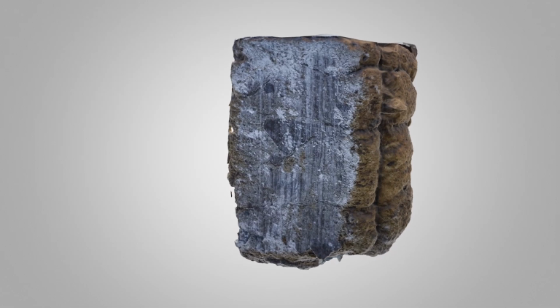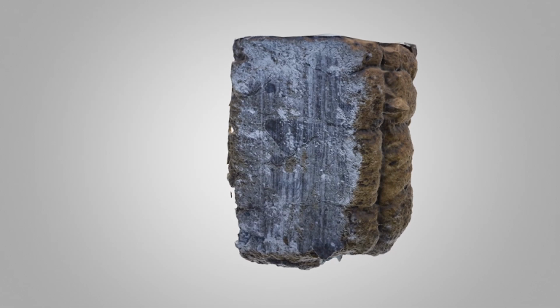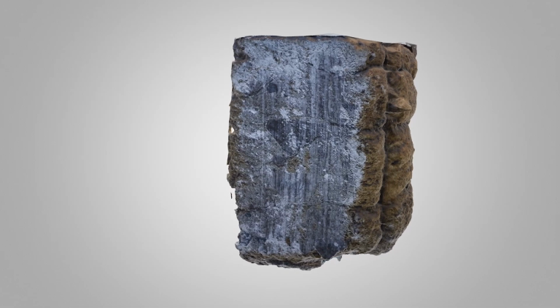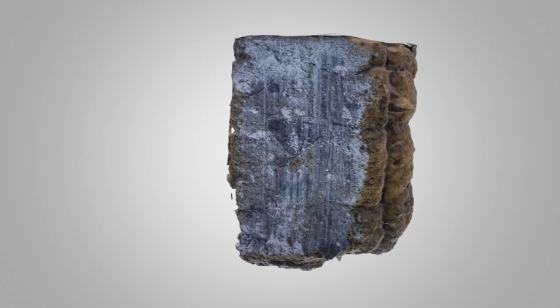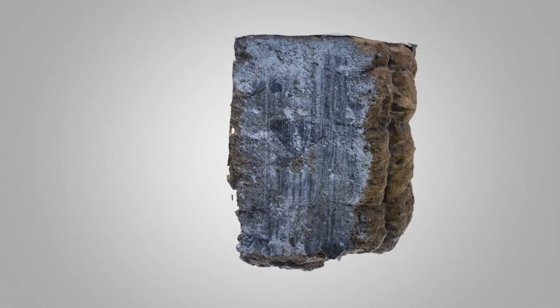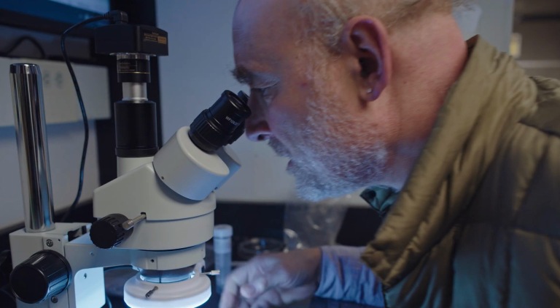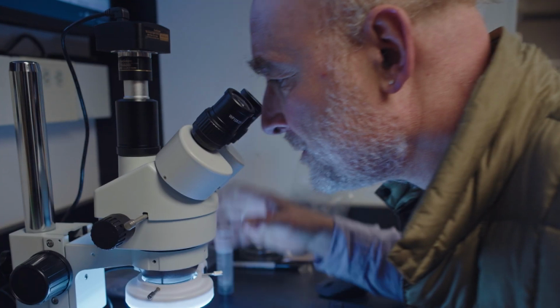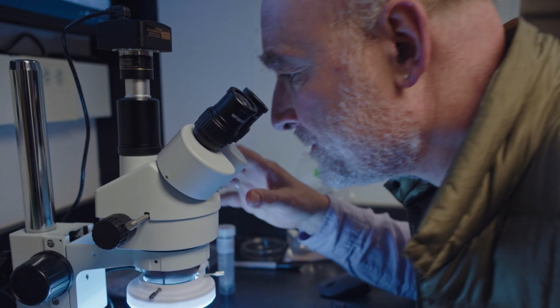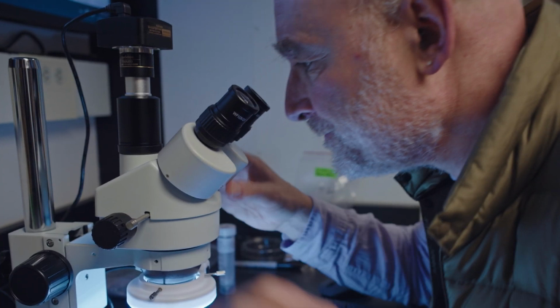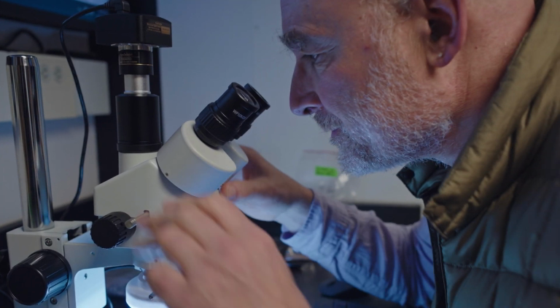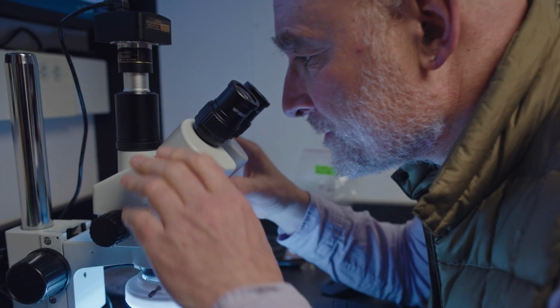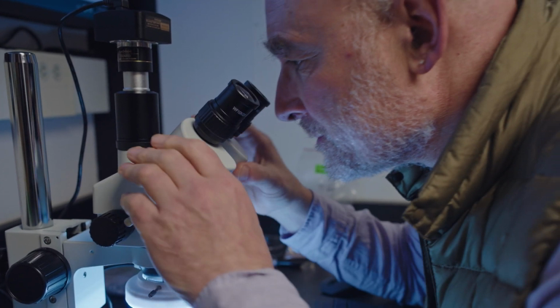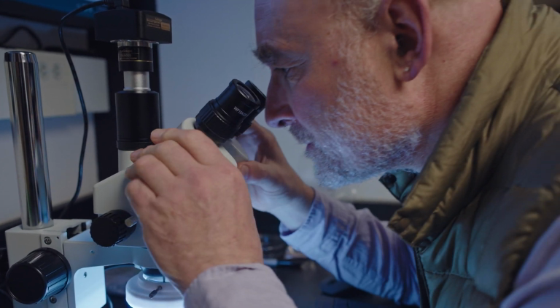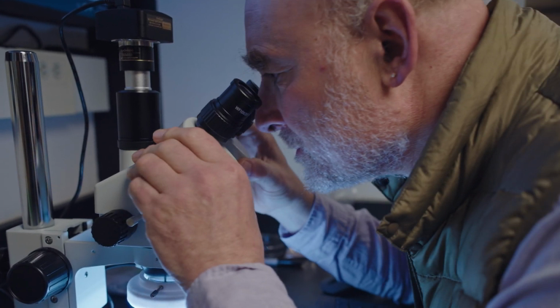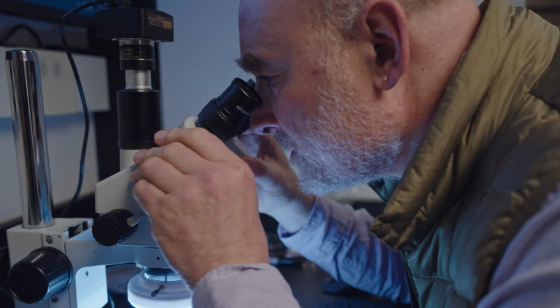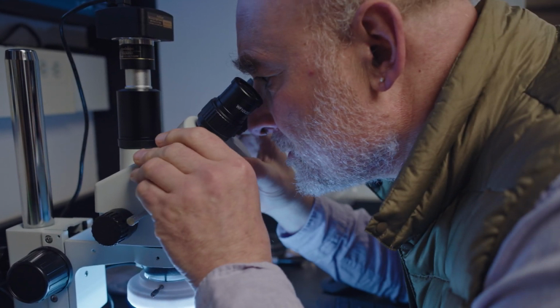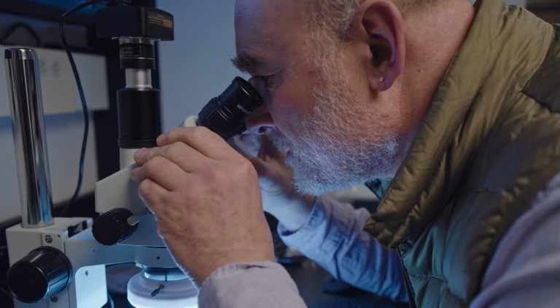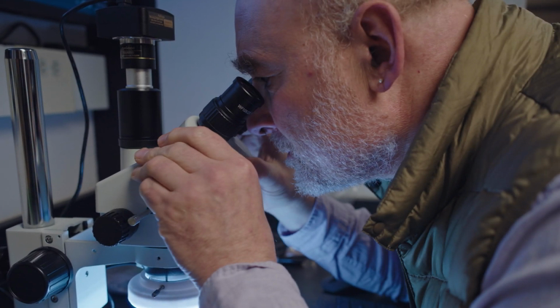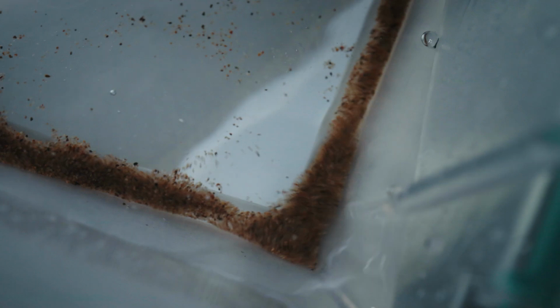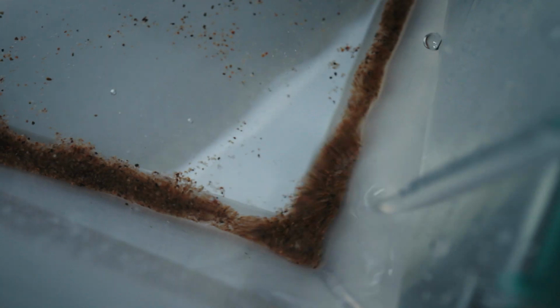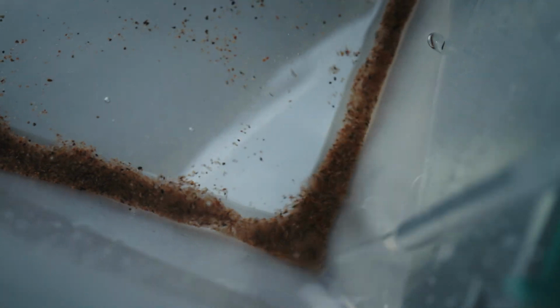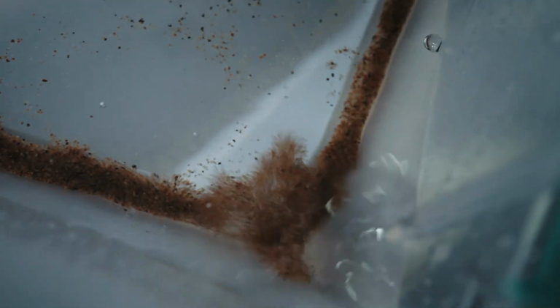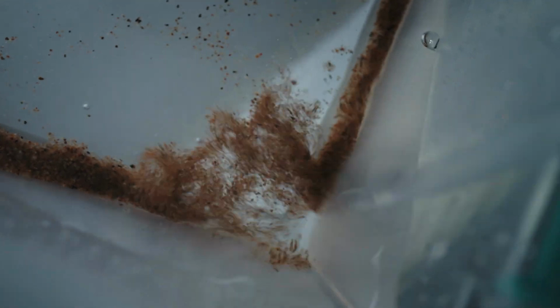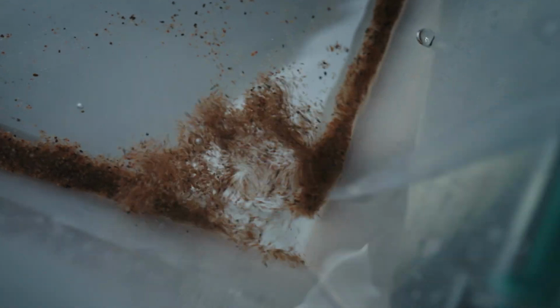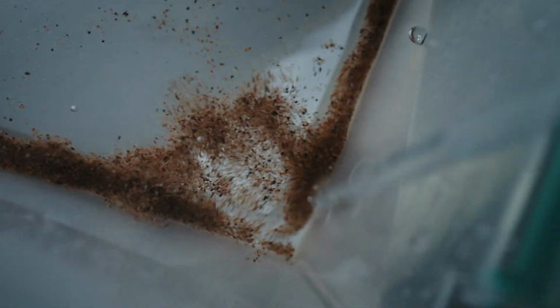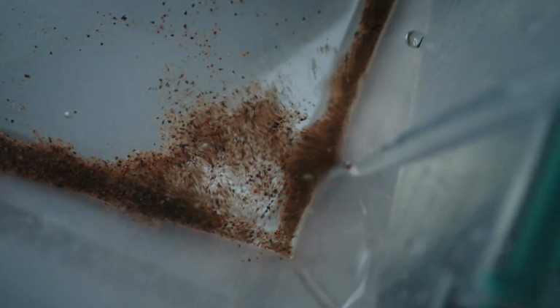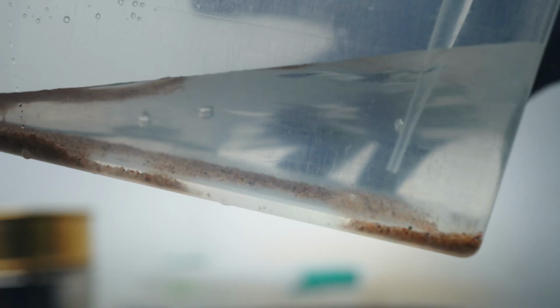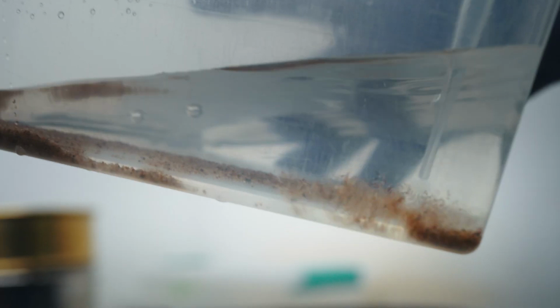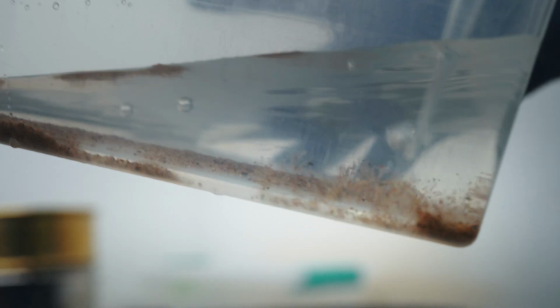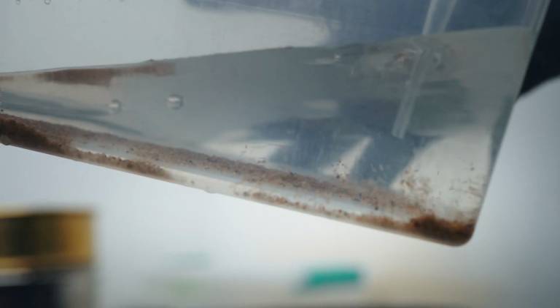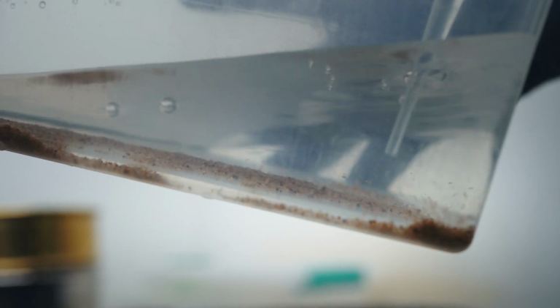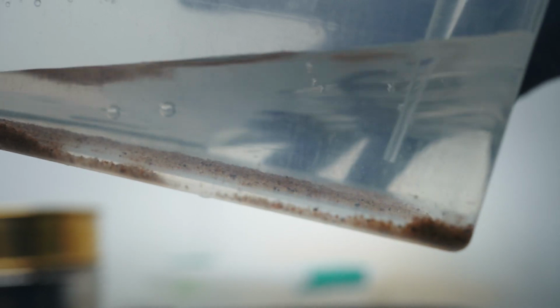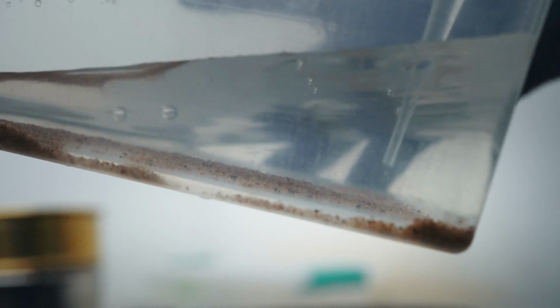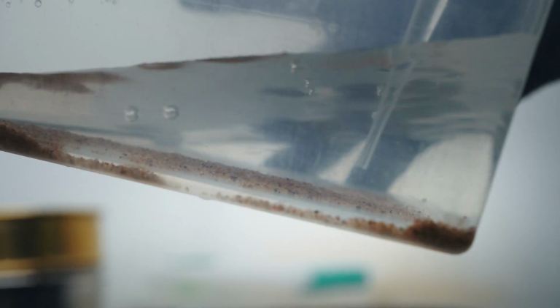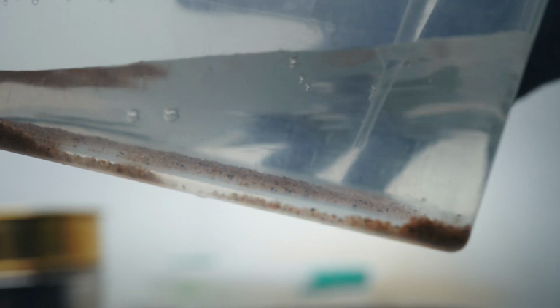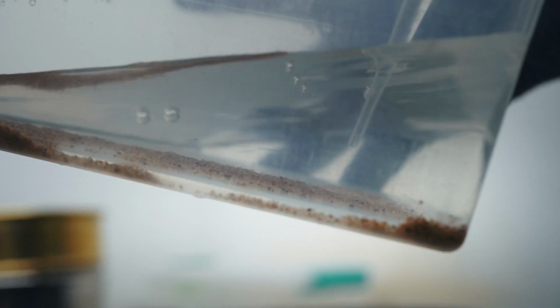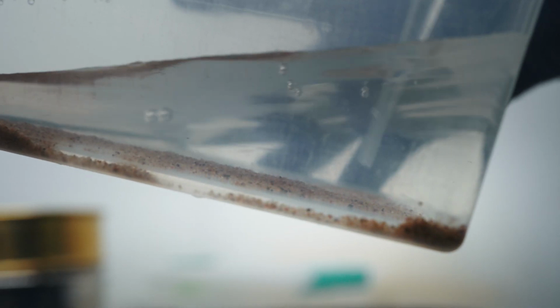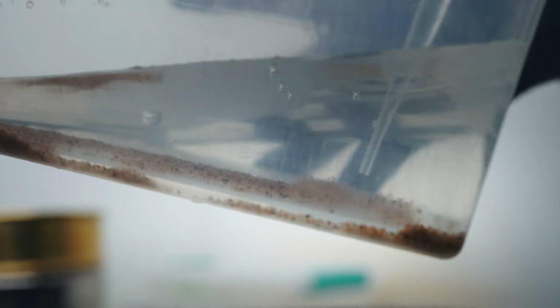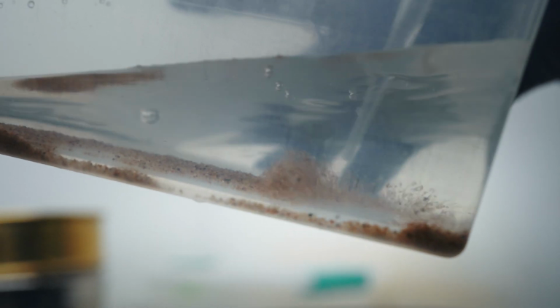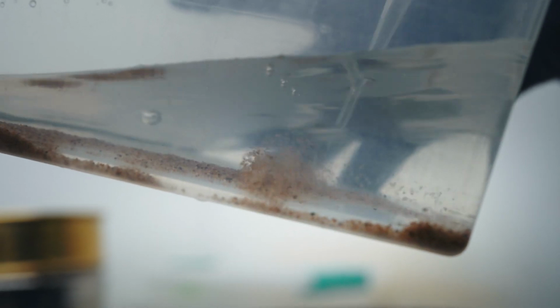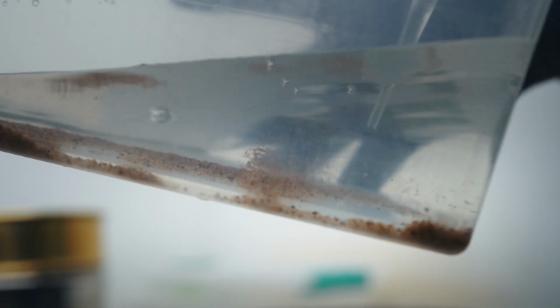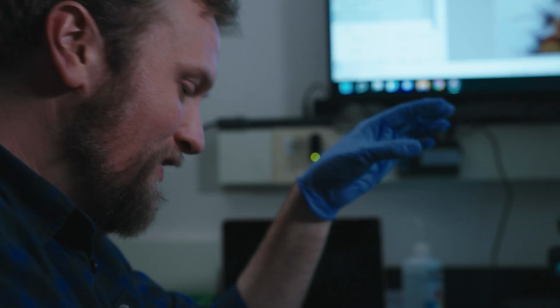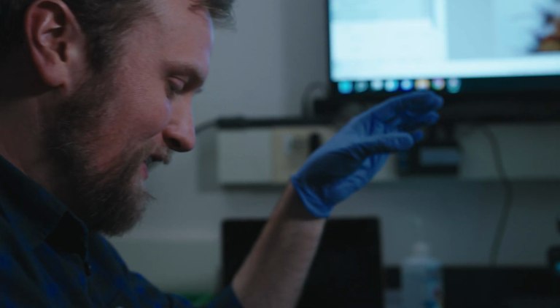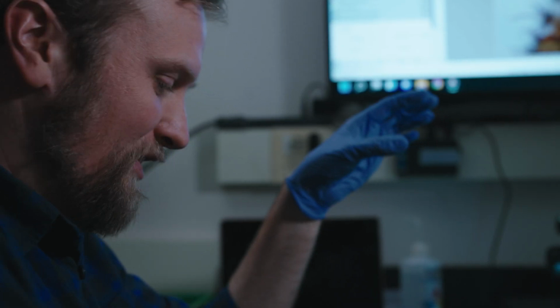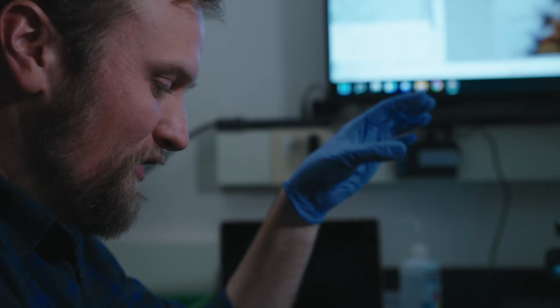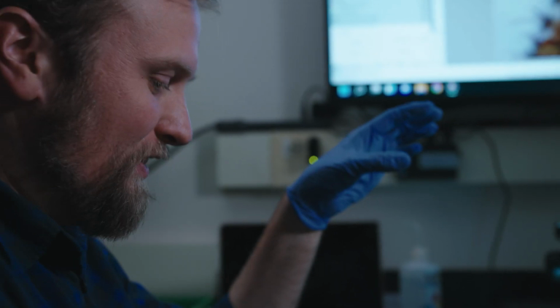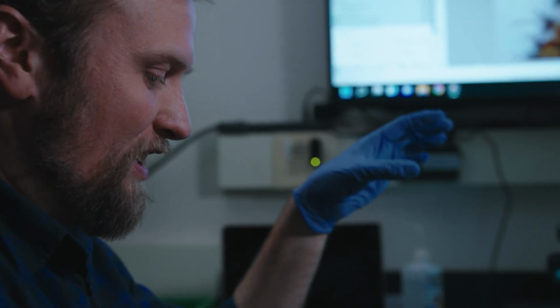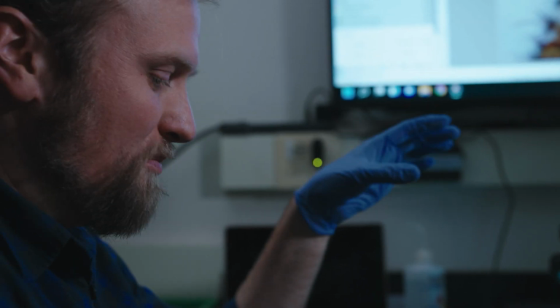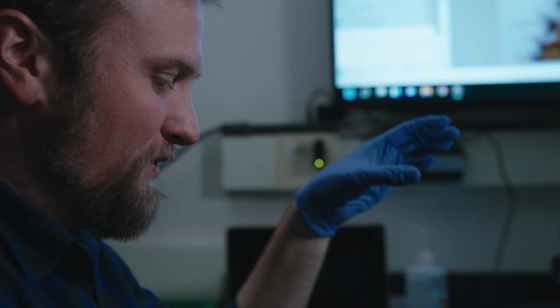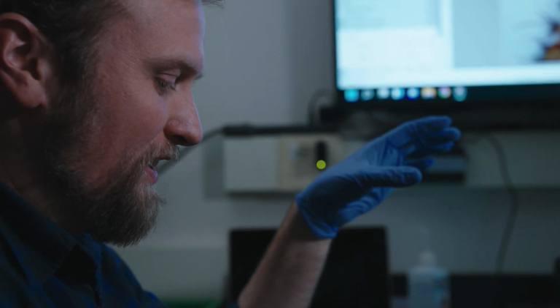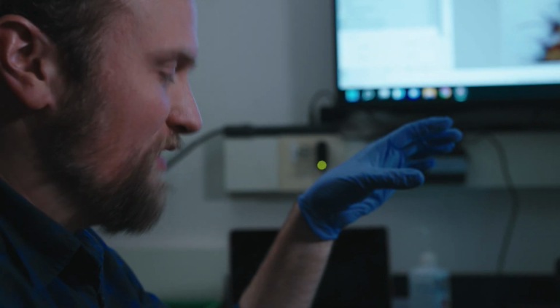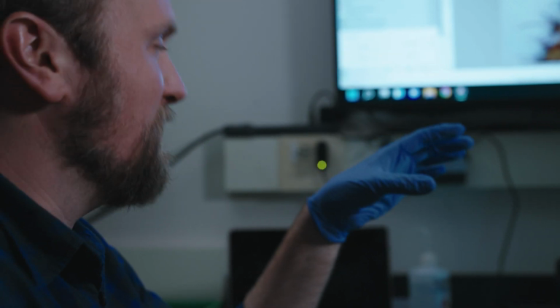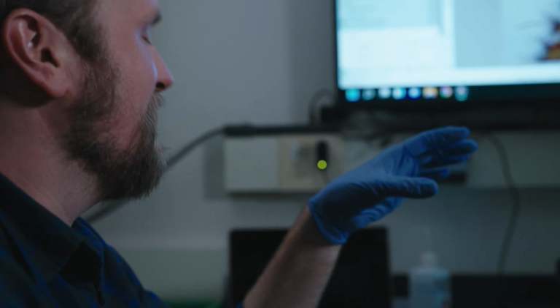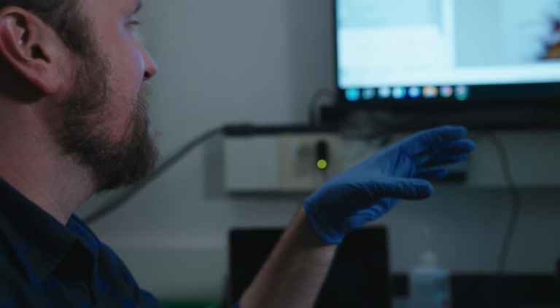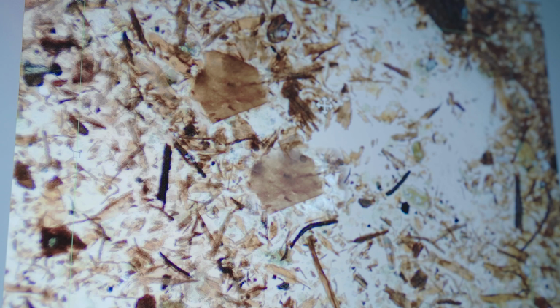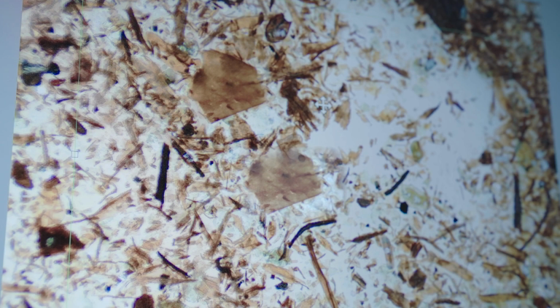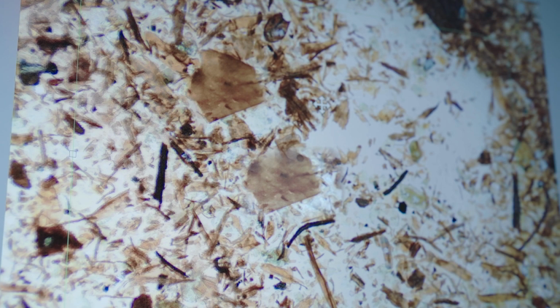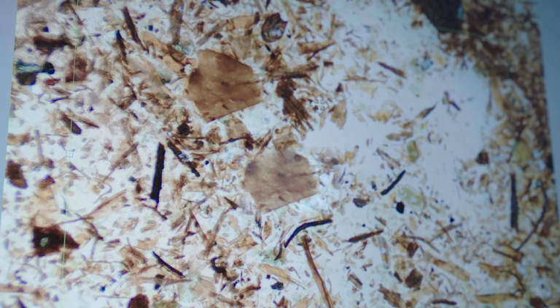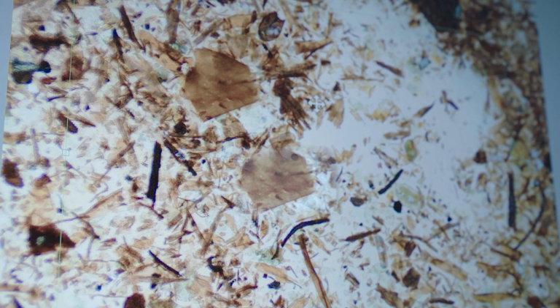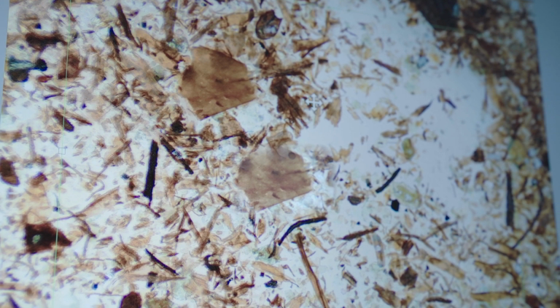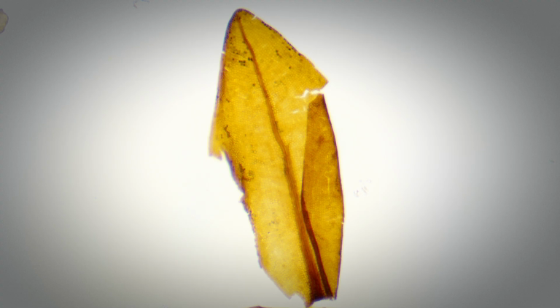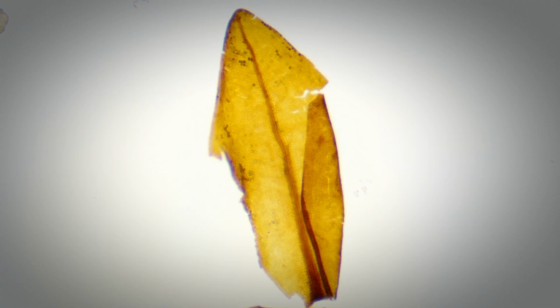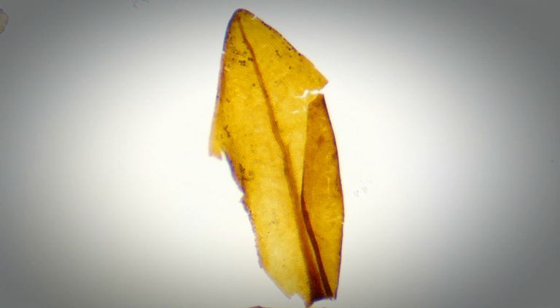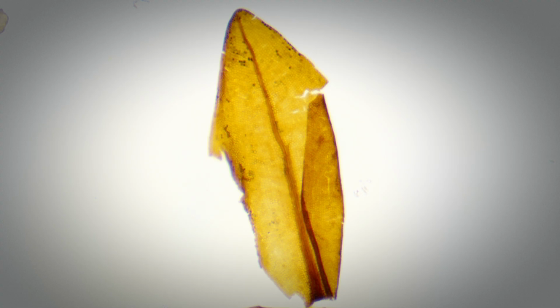I said, I think there's fossil plants in here. Boom, there's a twig. I couldn't believe it. Every single sample has plants in it, which was surprising.